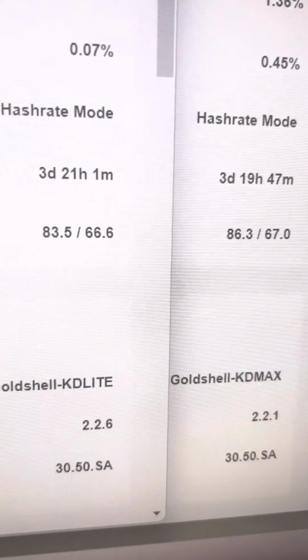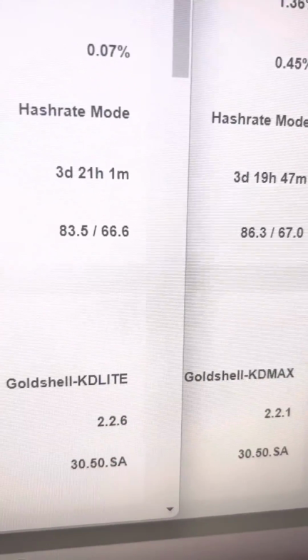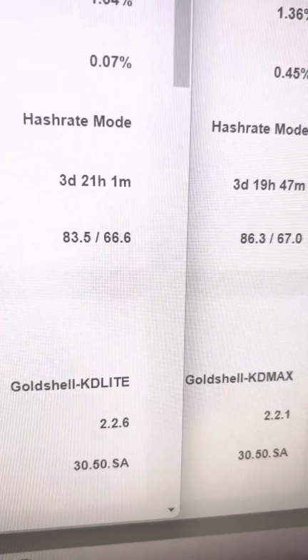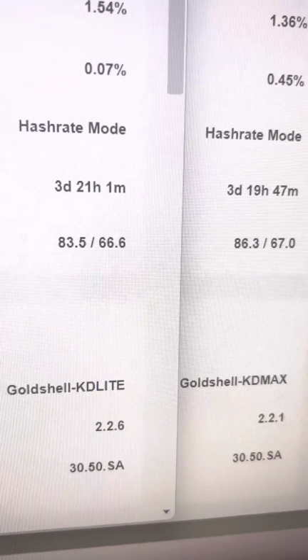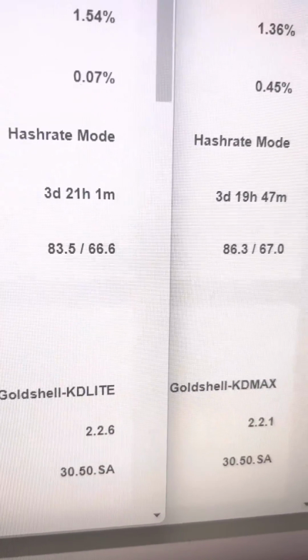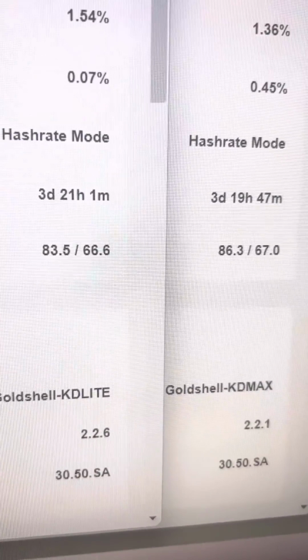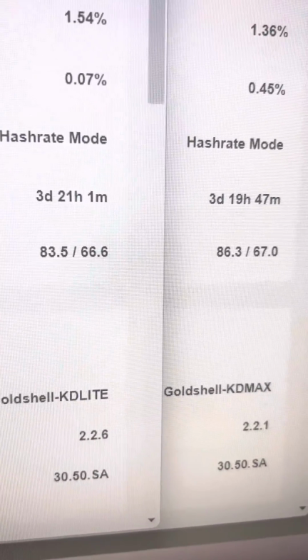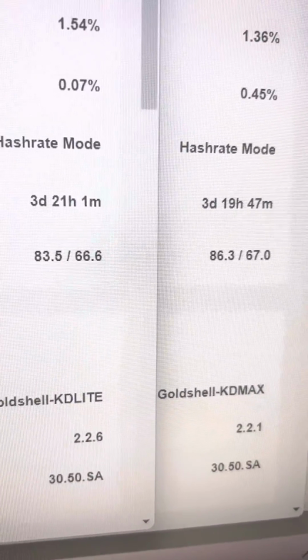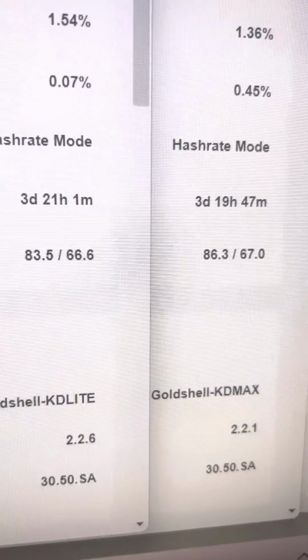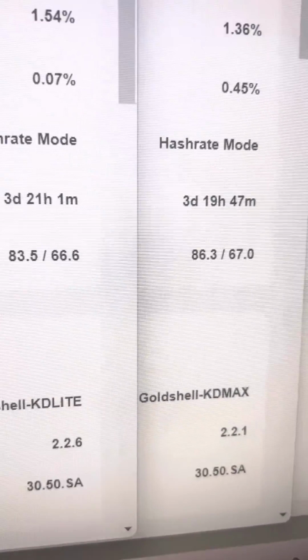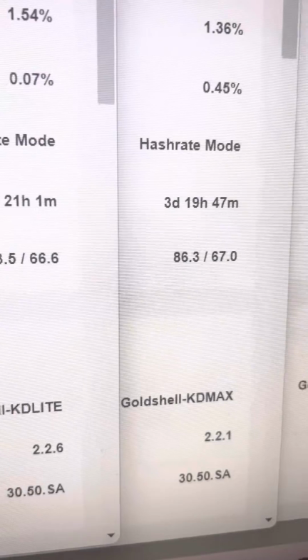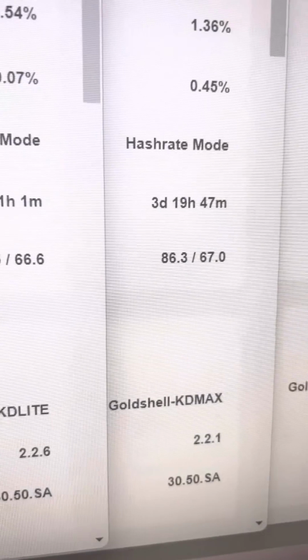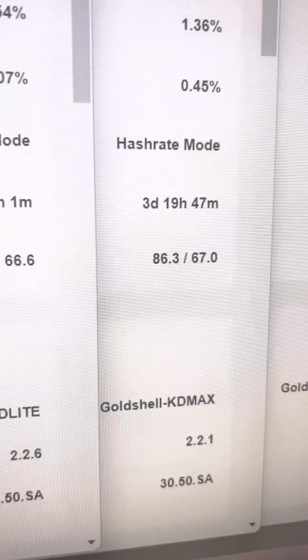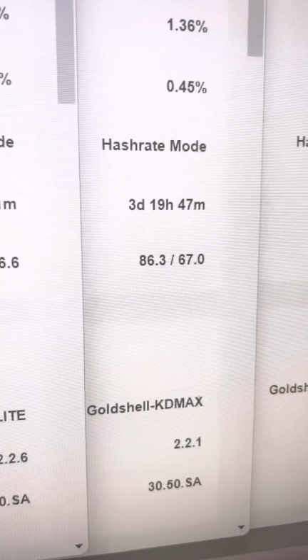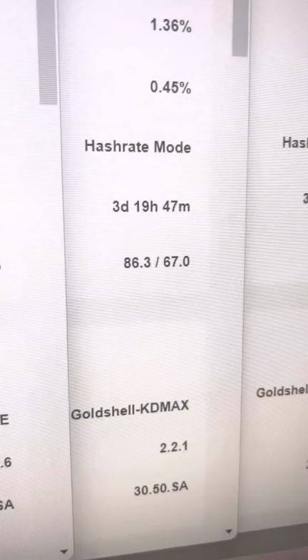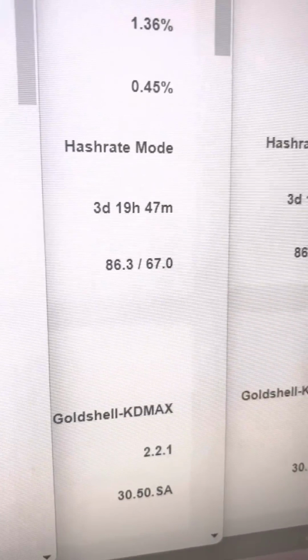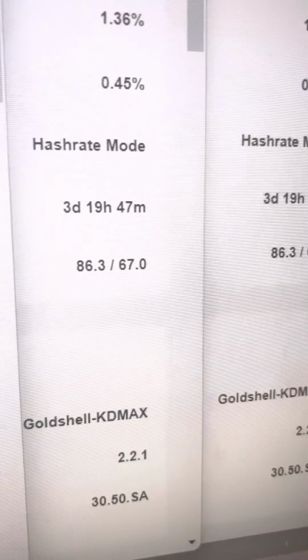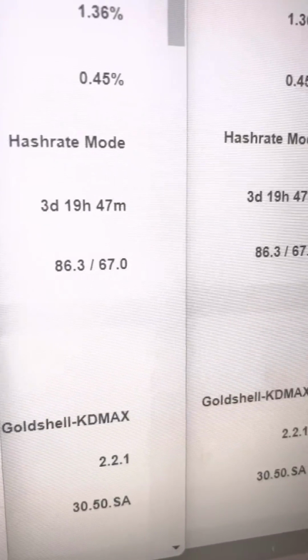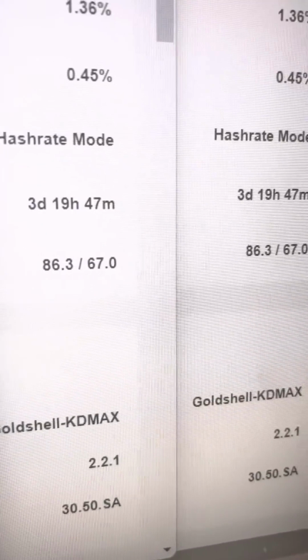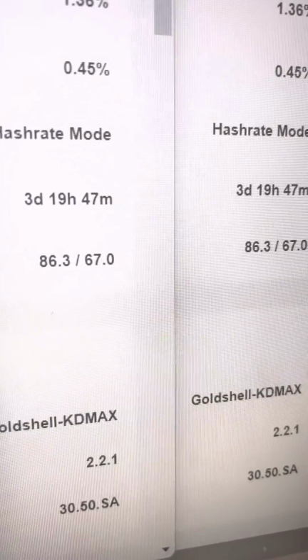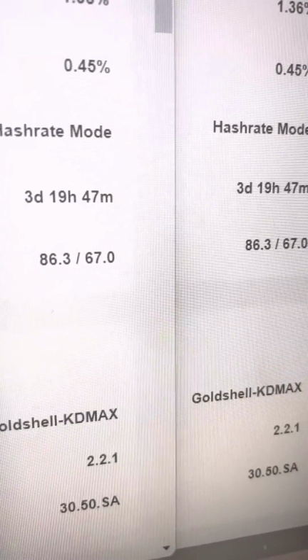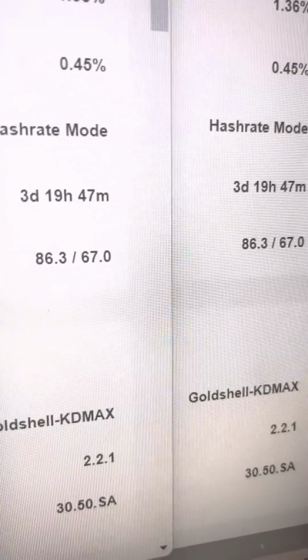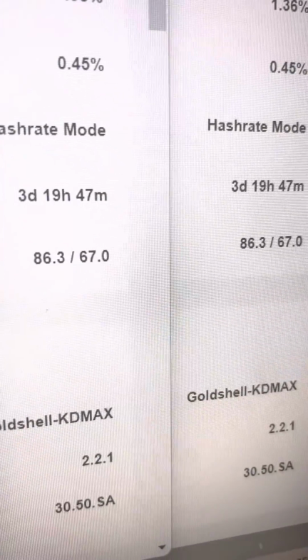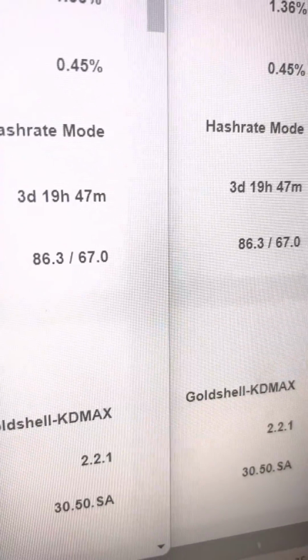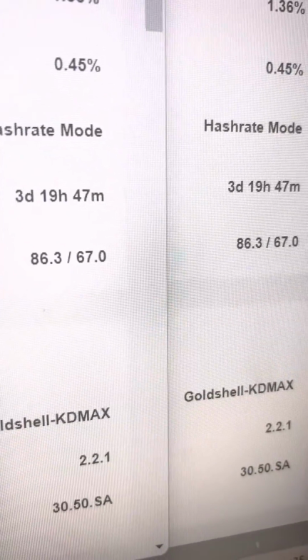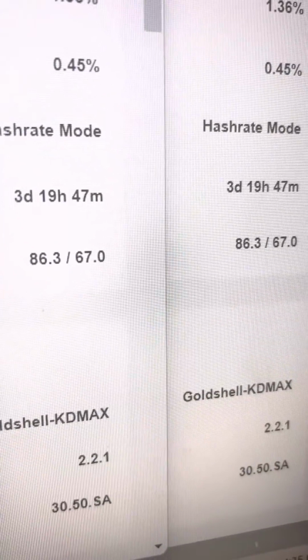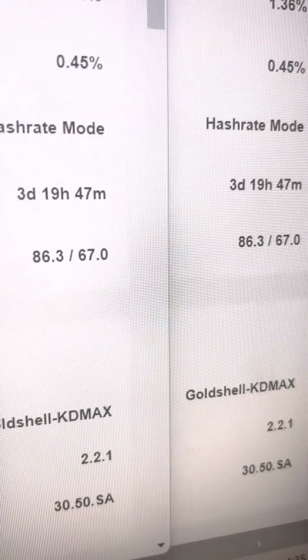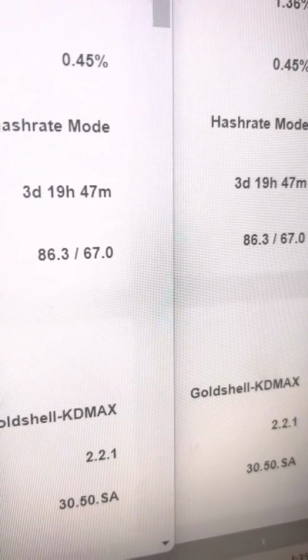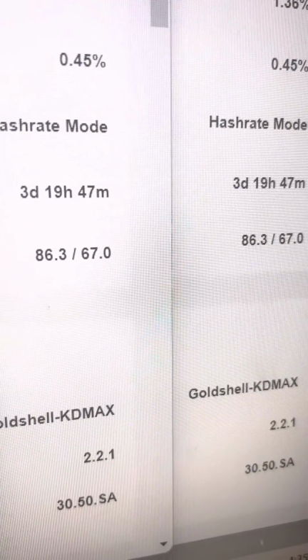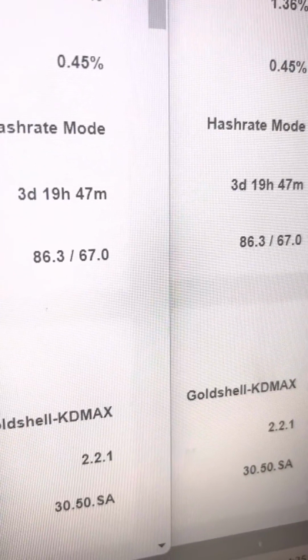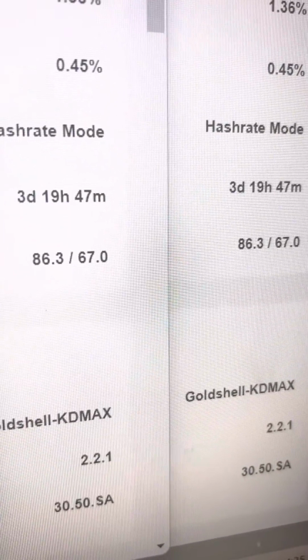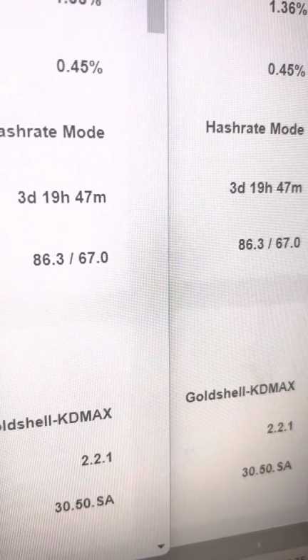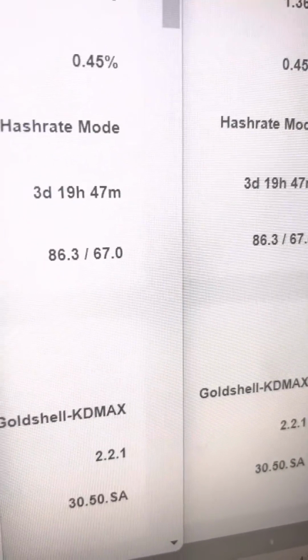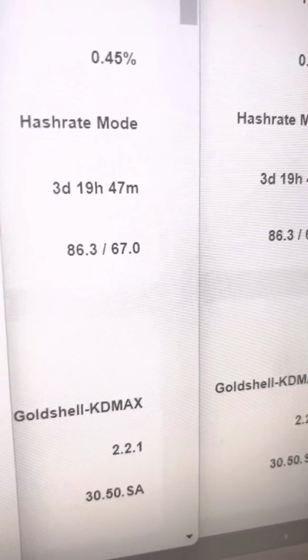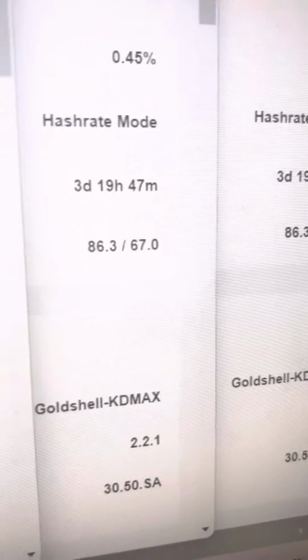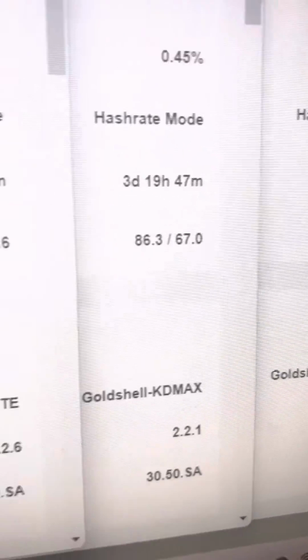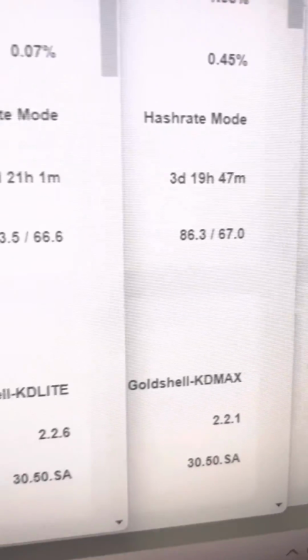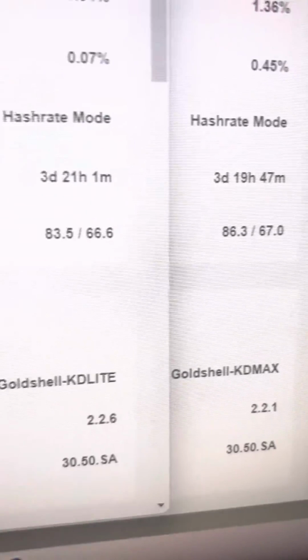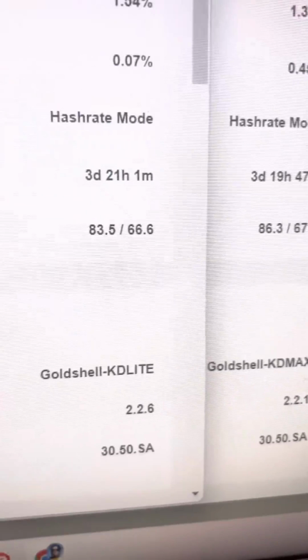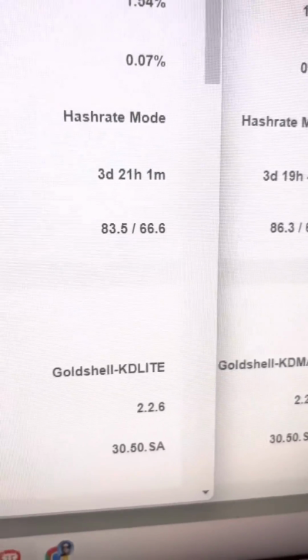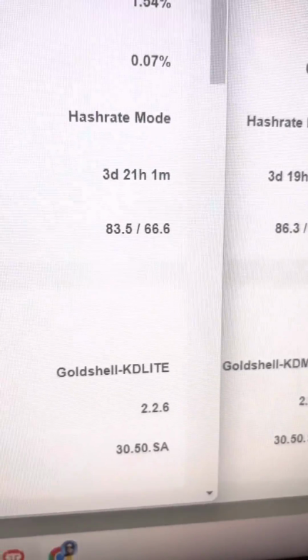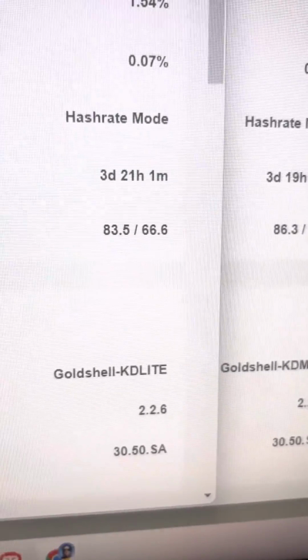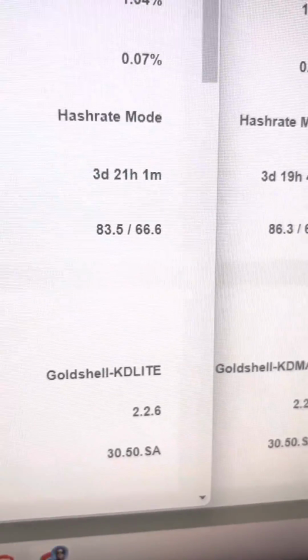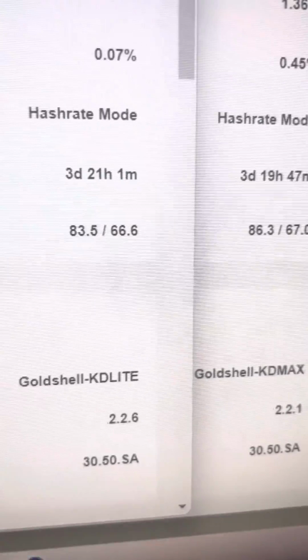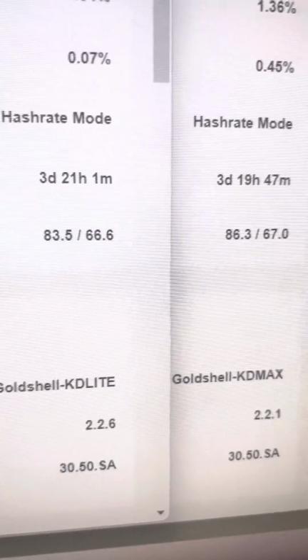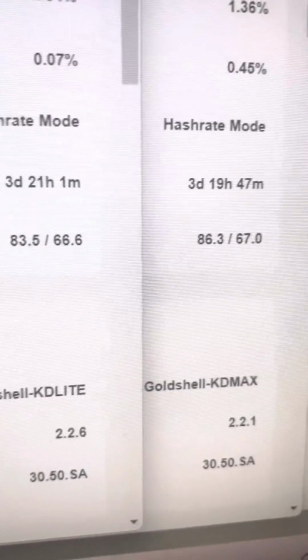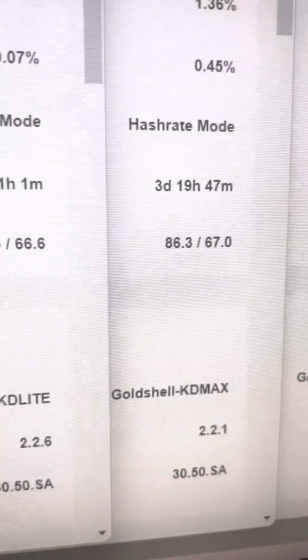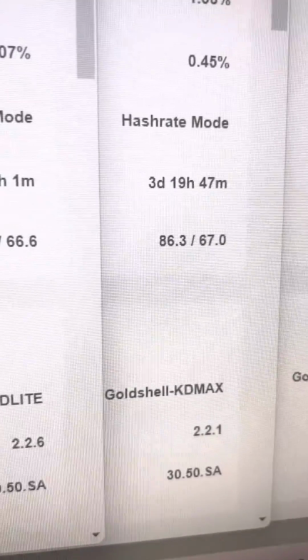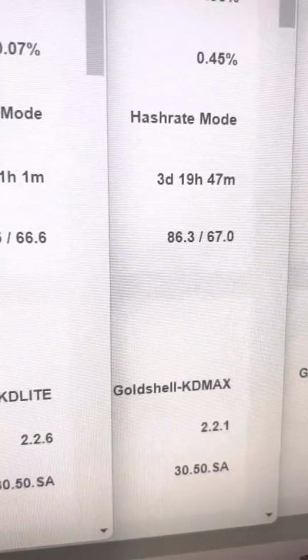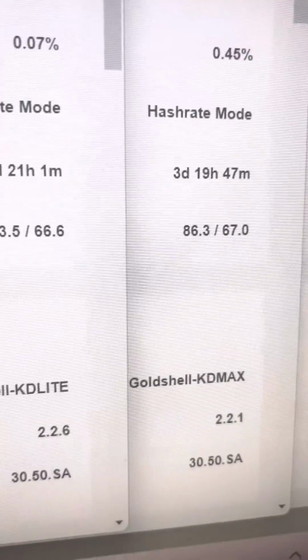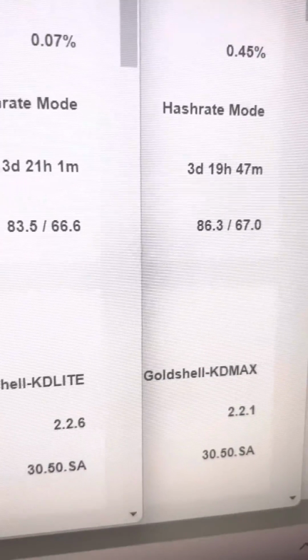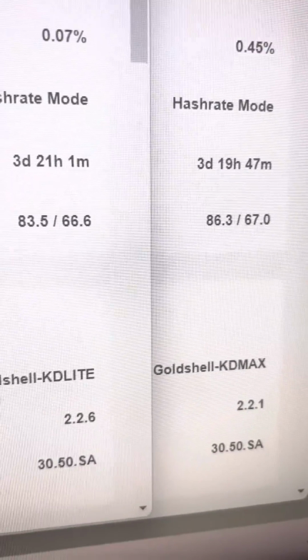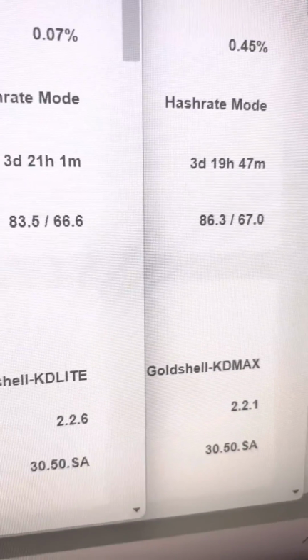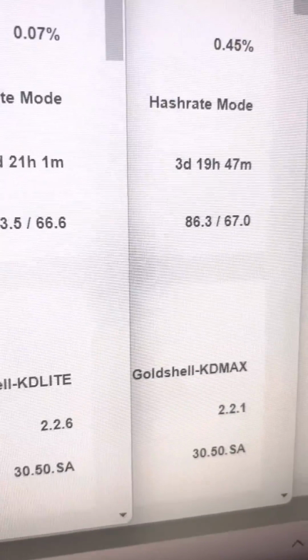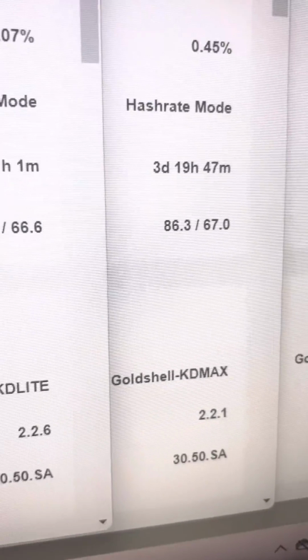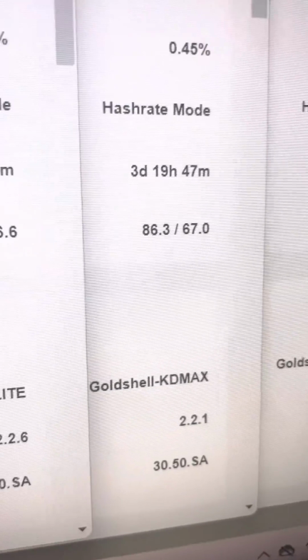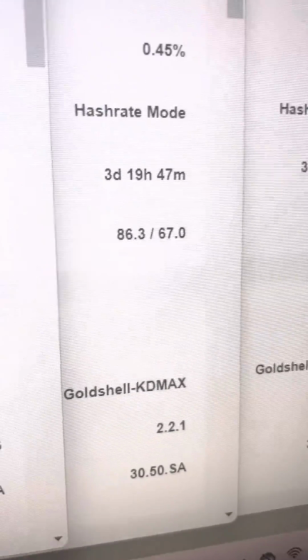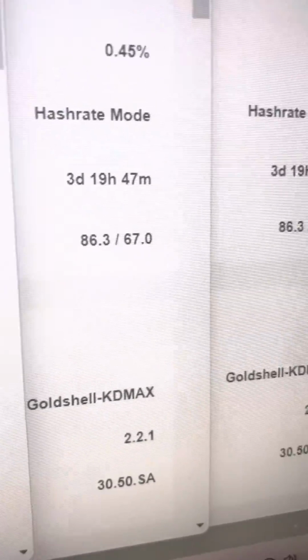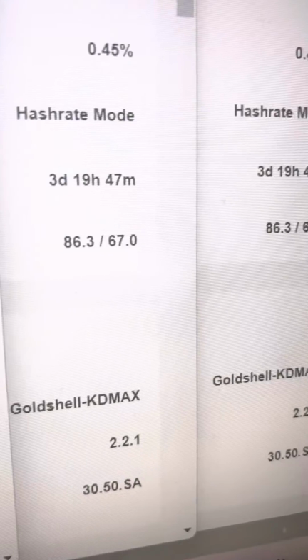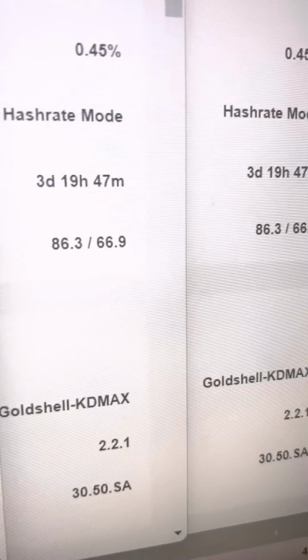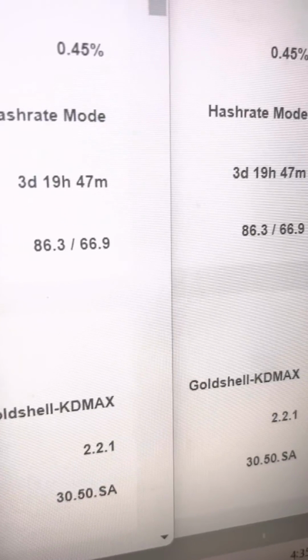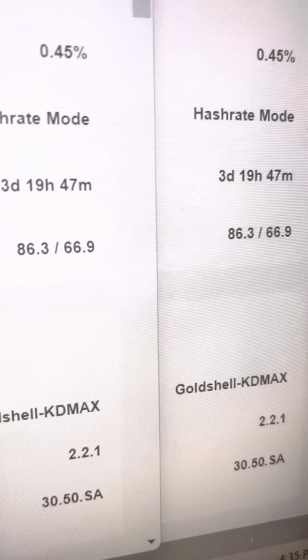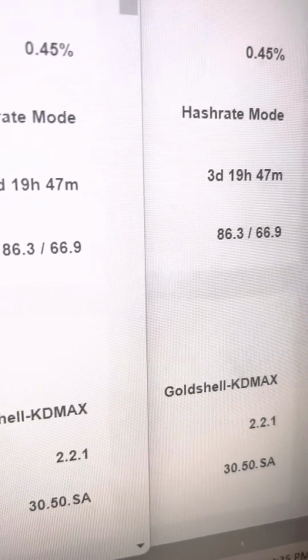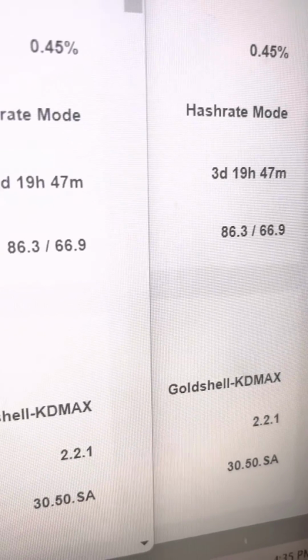Exit temps are 83, 86, and 86, and all the inlet temperatures are about 66 to 67.